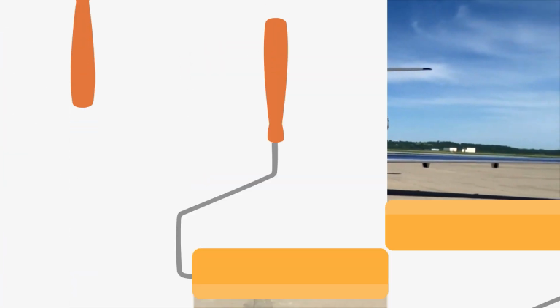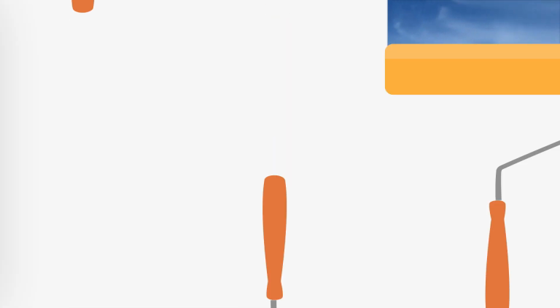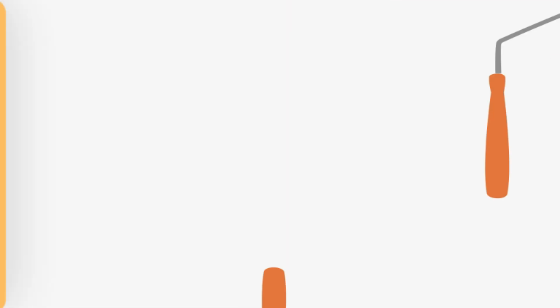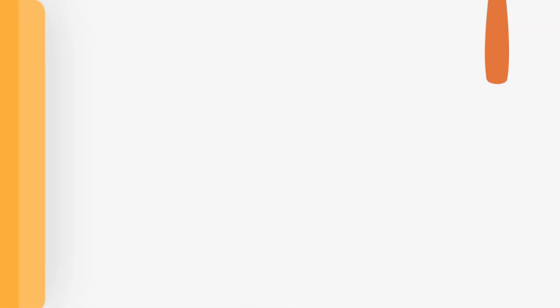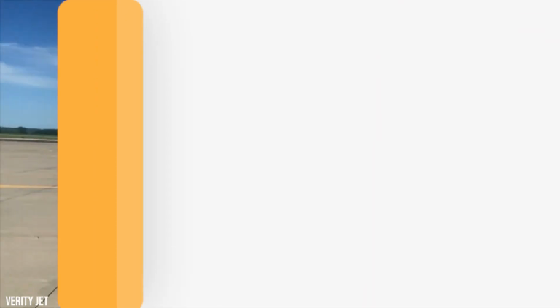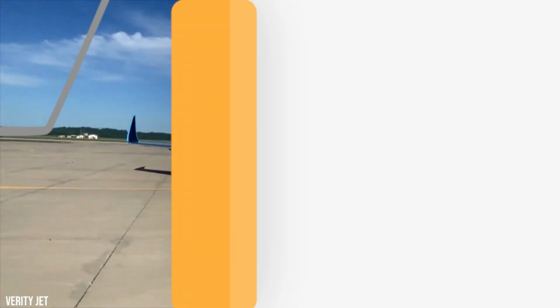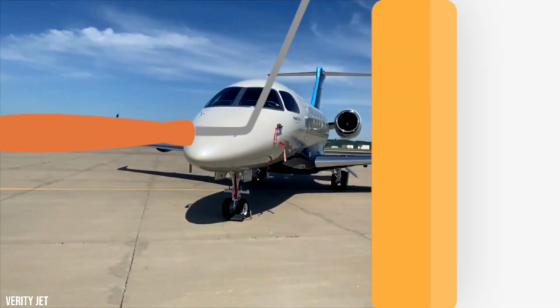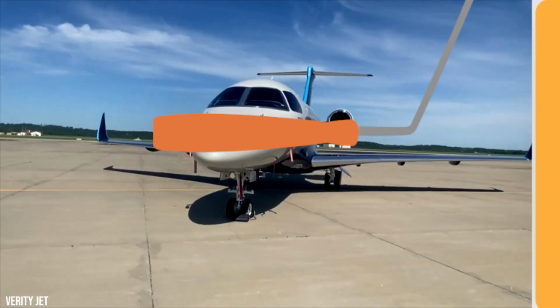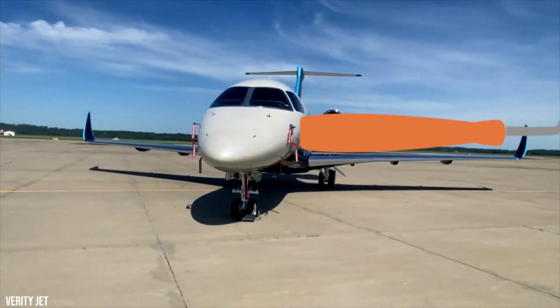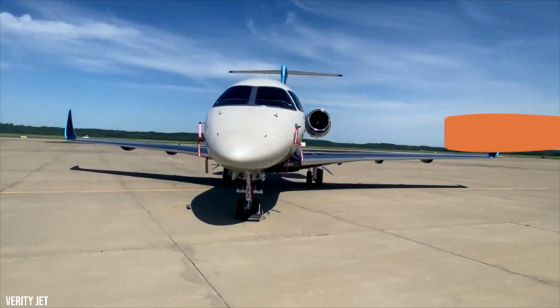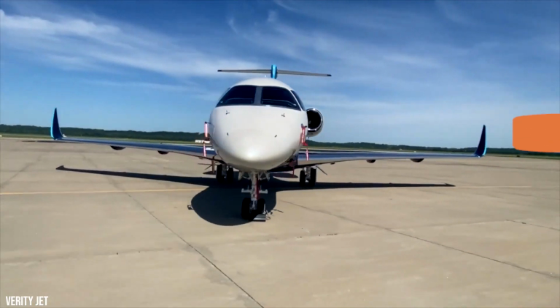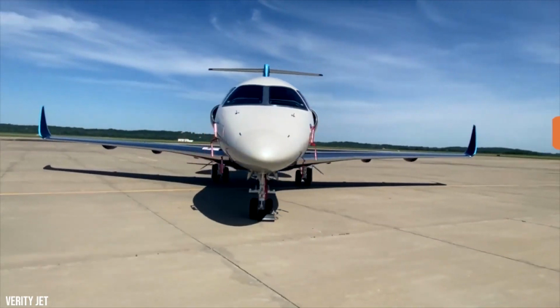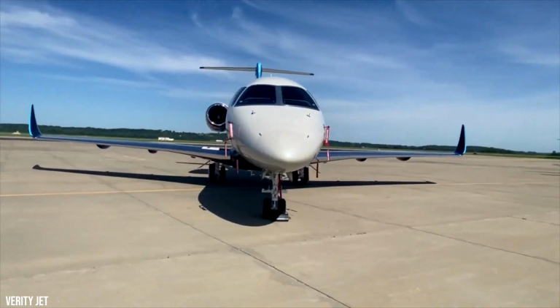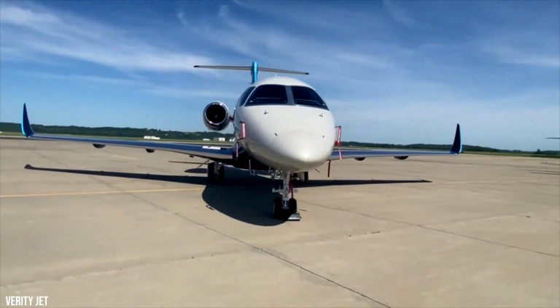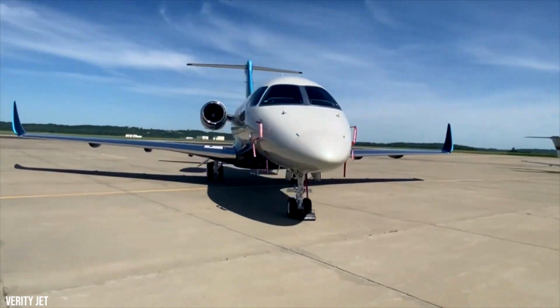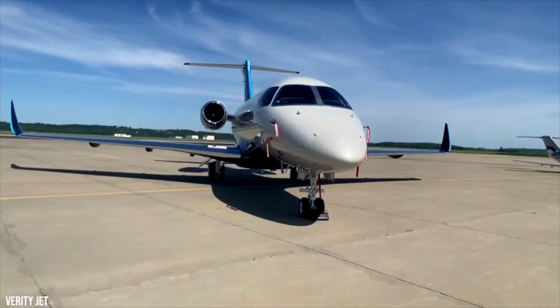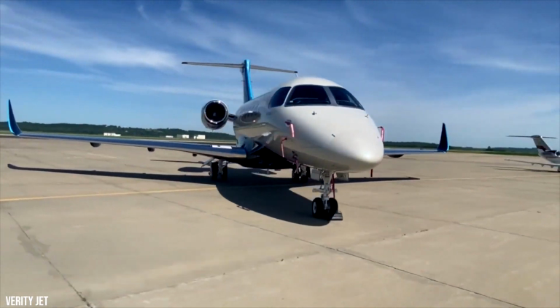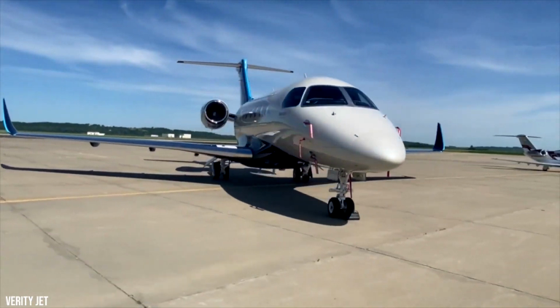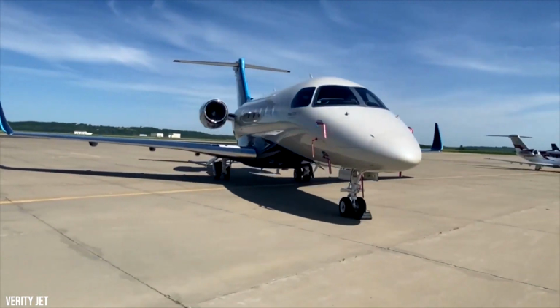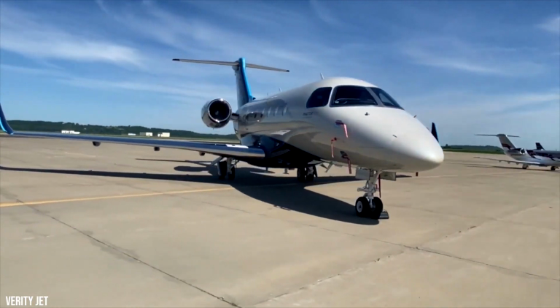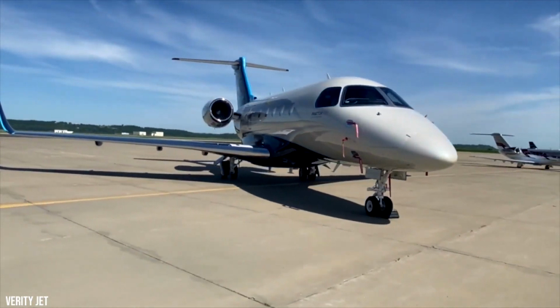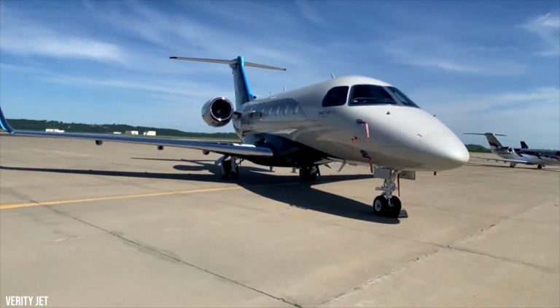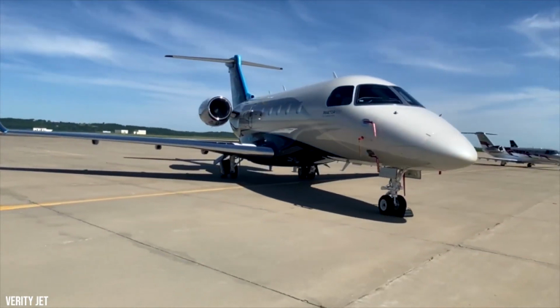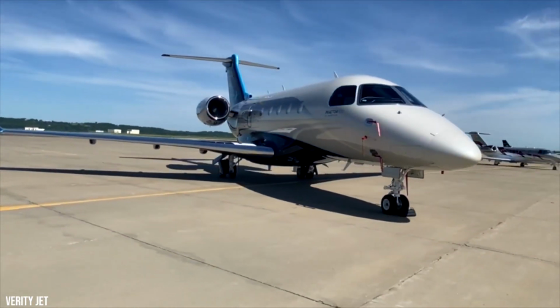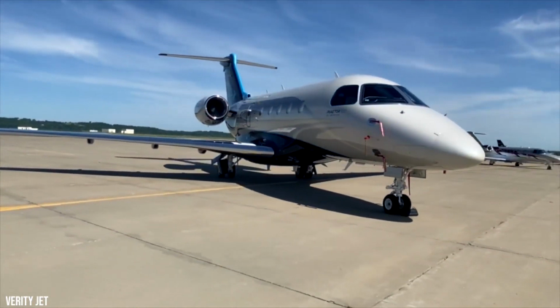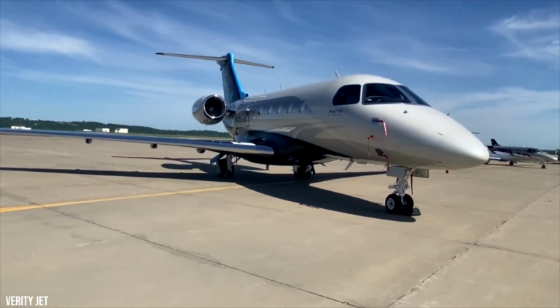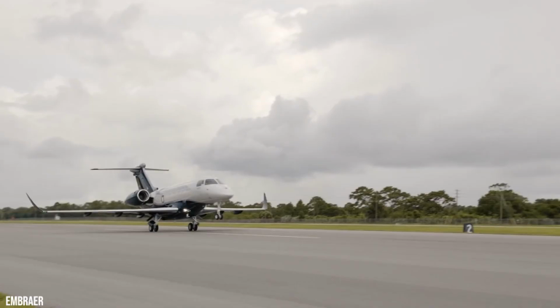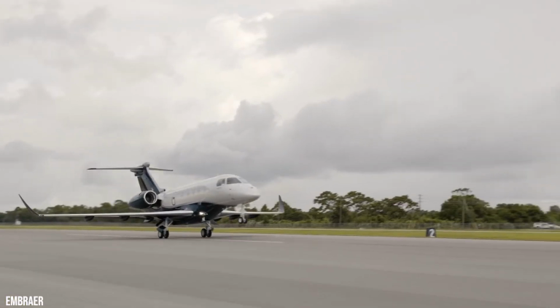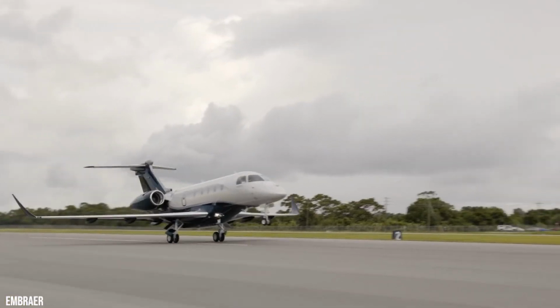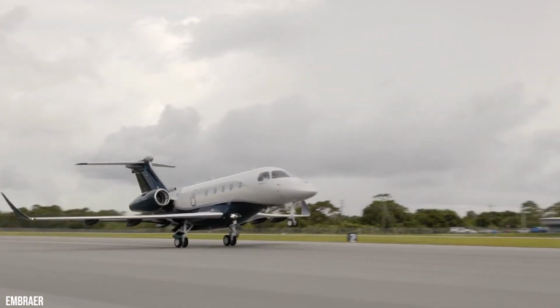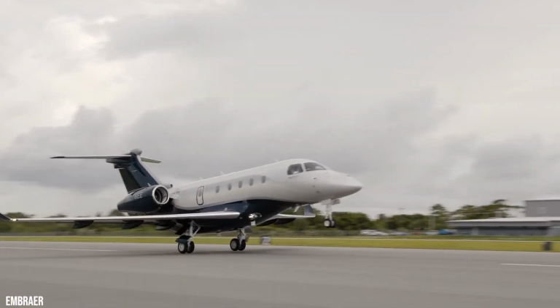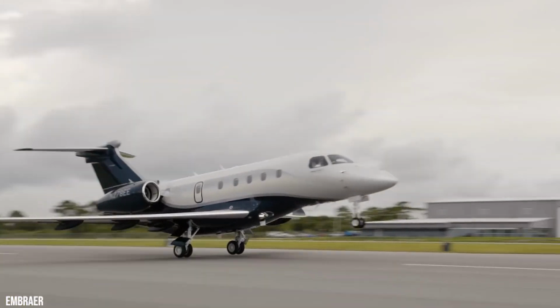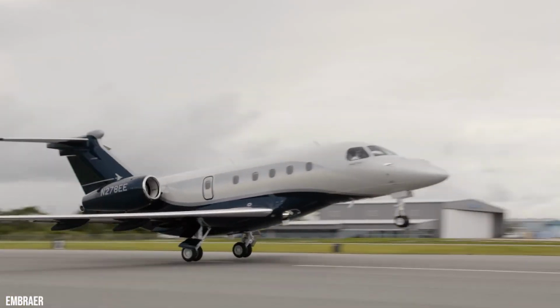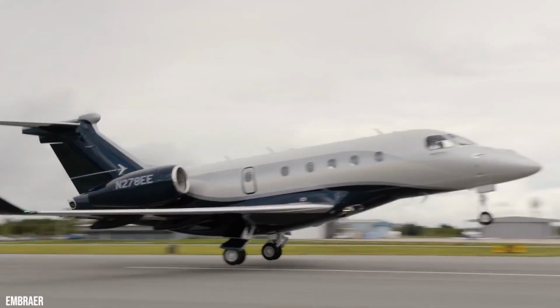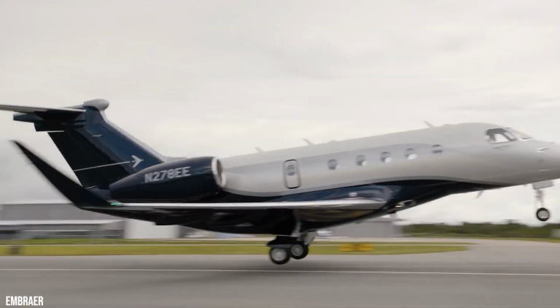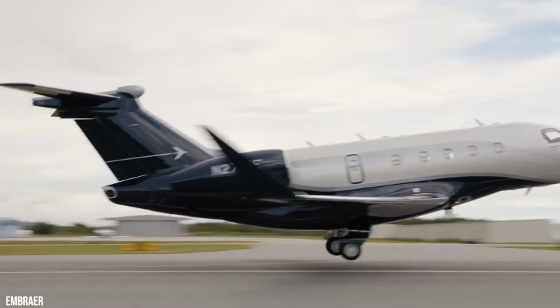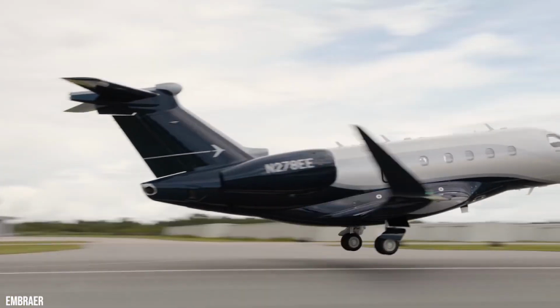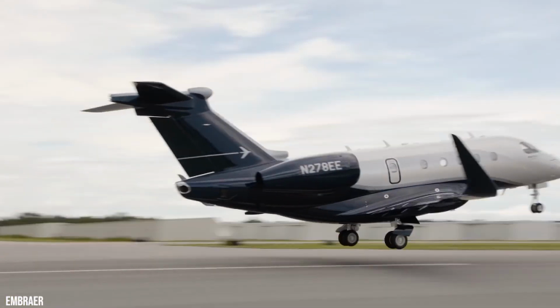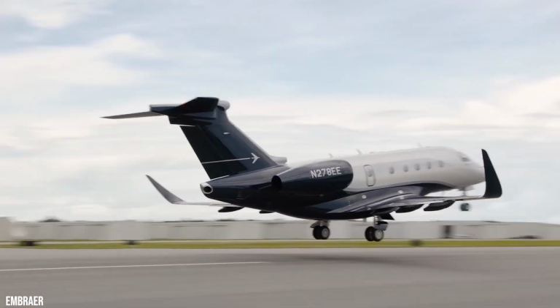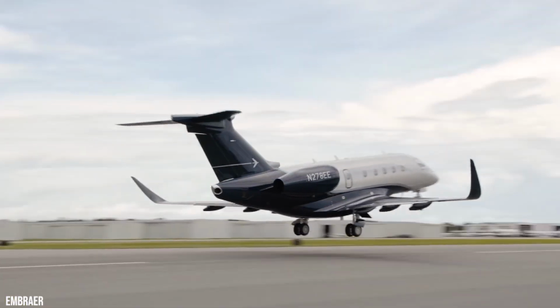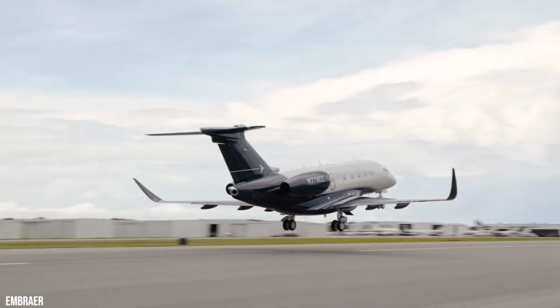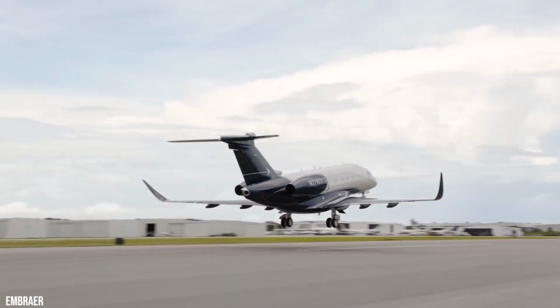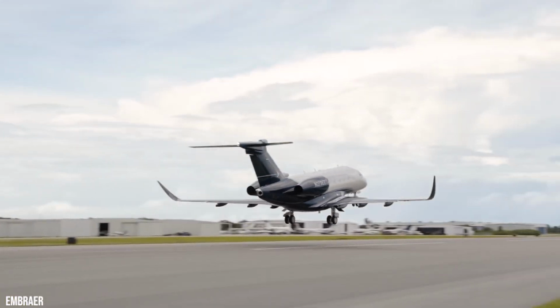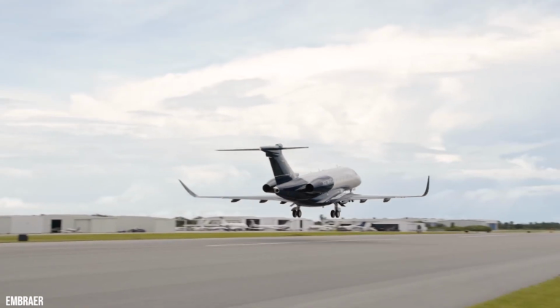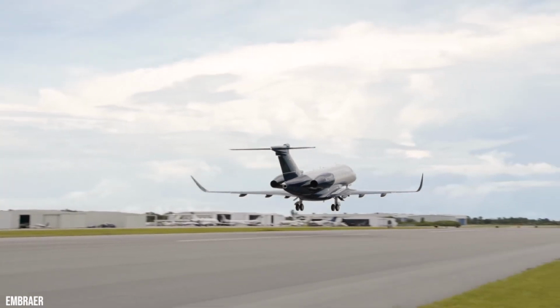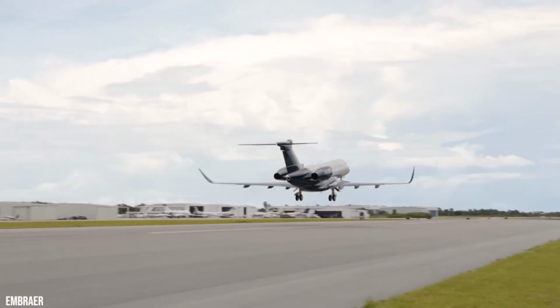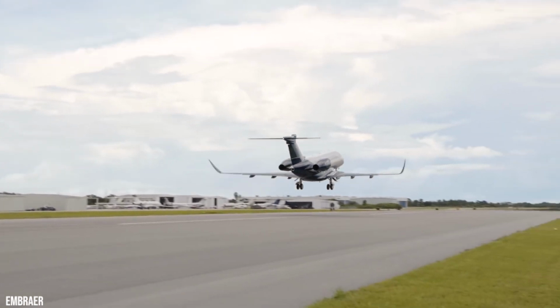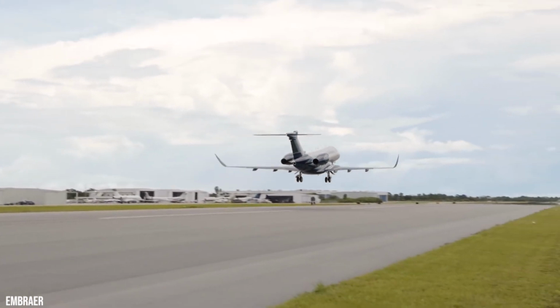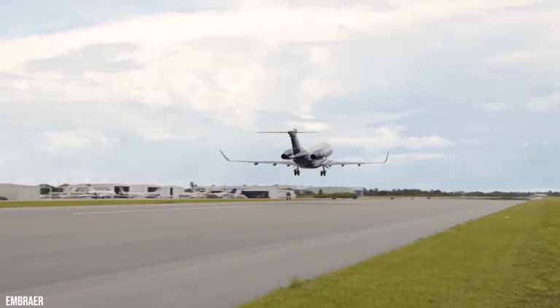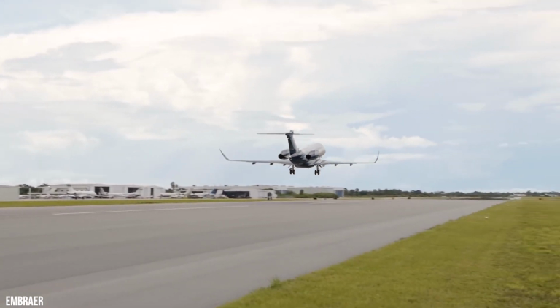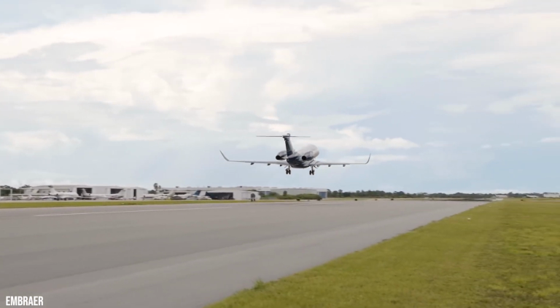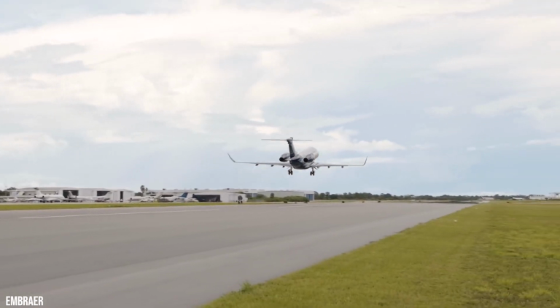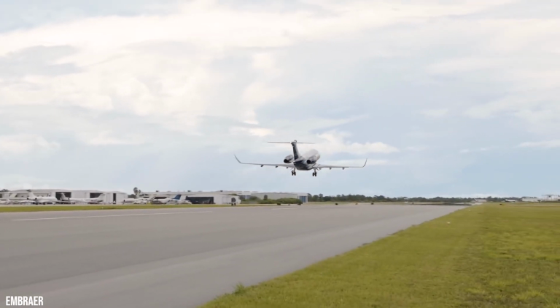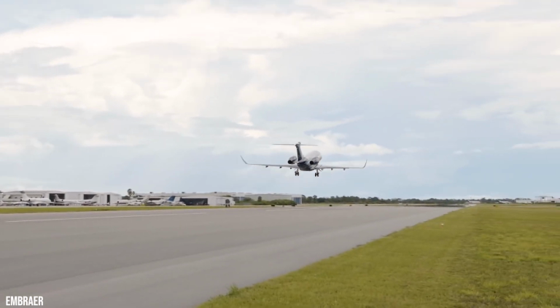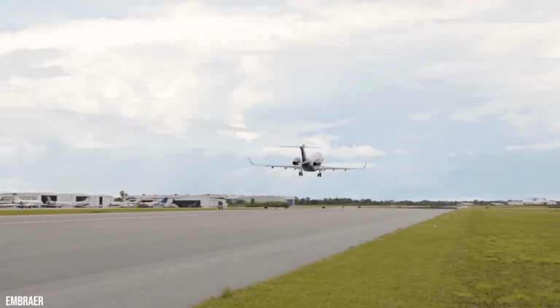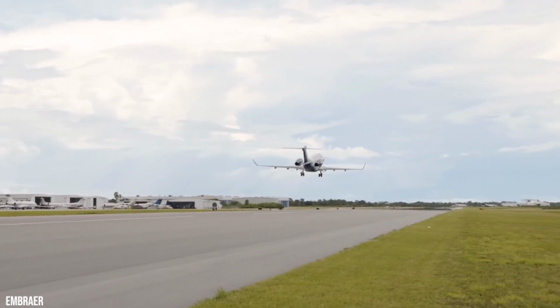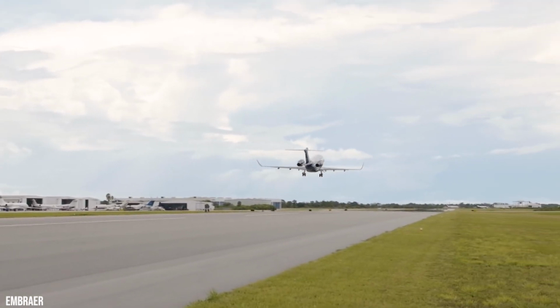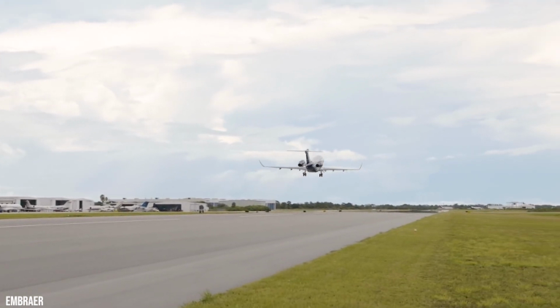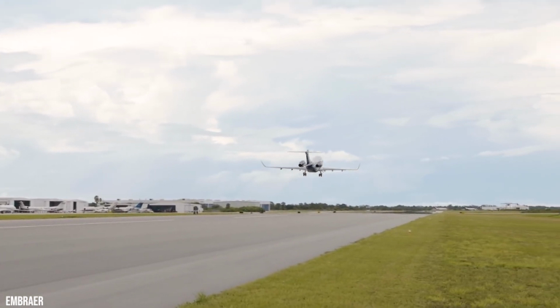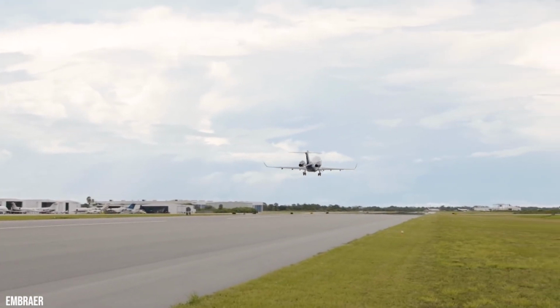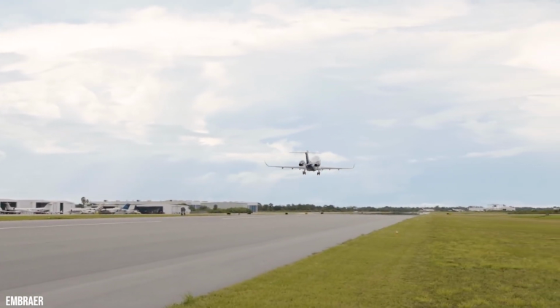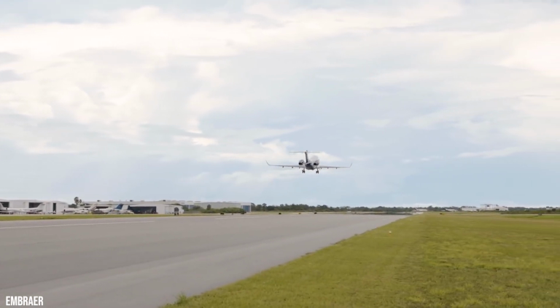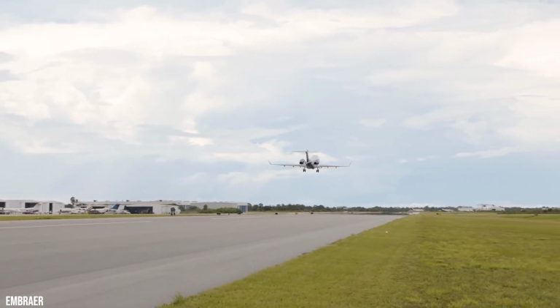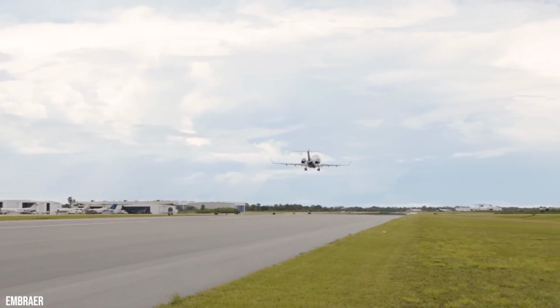Efficient. Elegant. Sophisticated. The Embraer Prater 500 brings a new definition of luxury to private aviation.